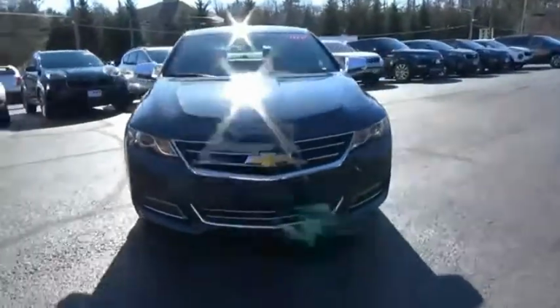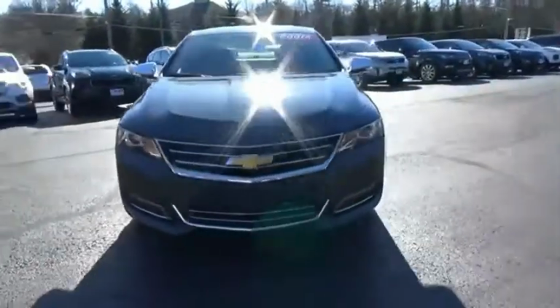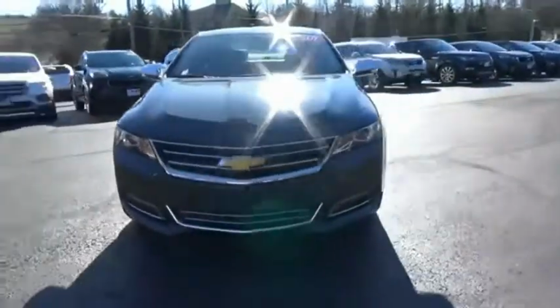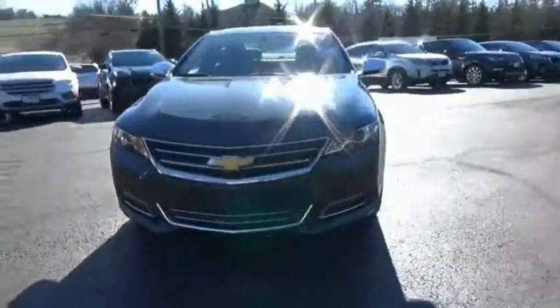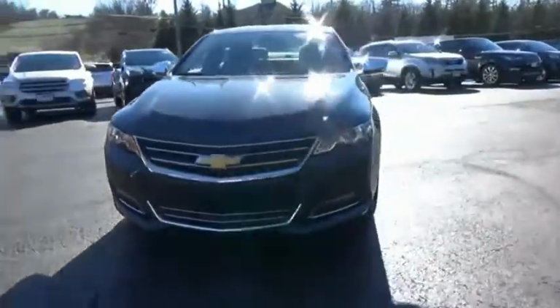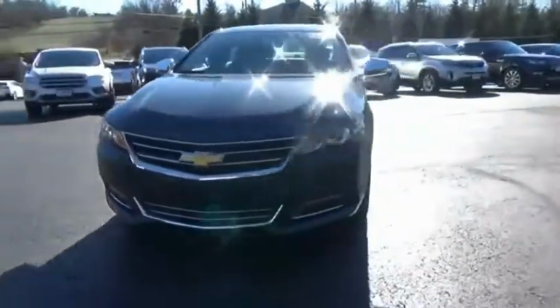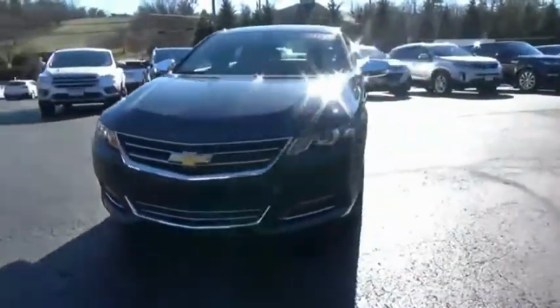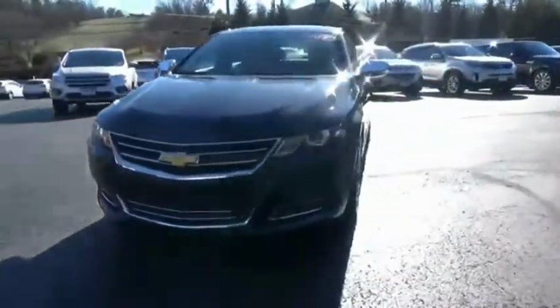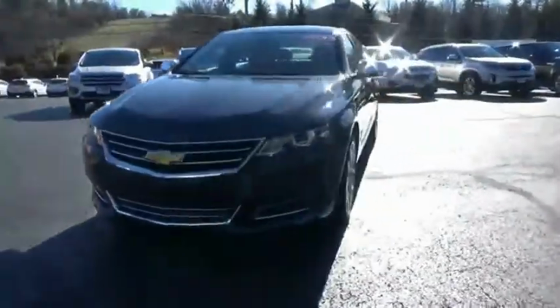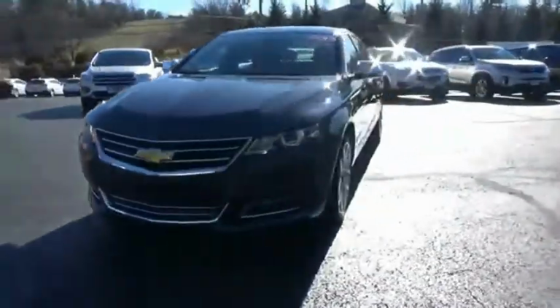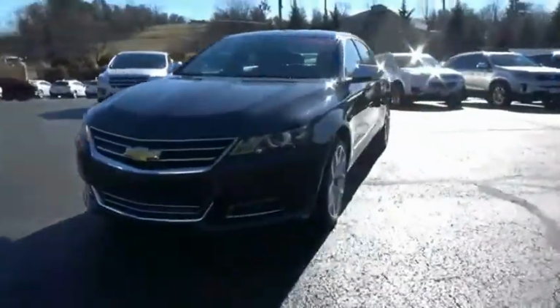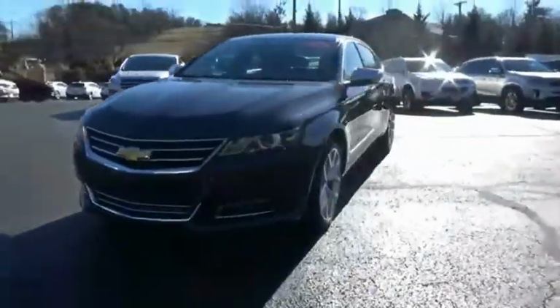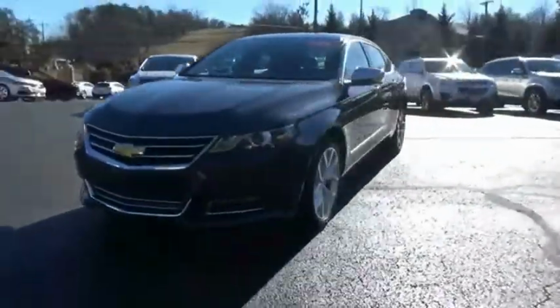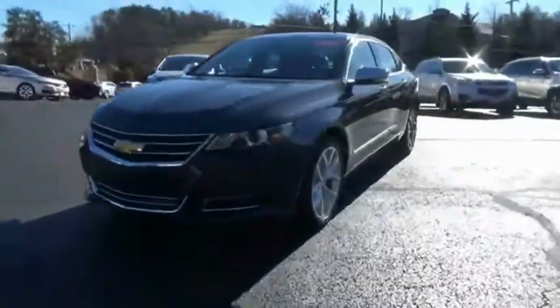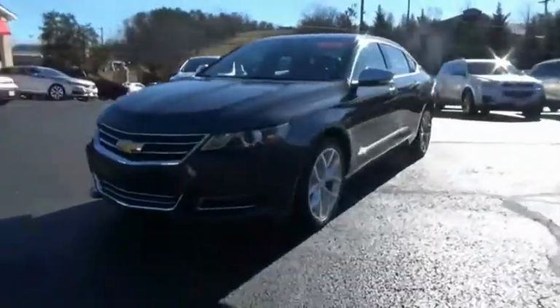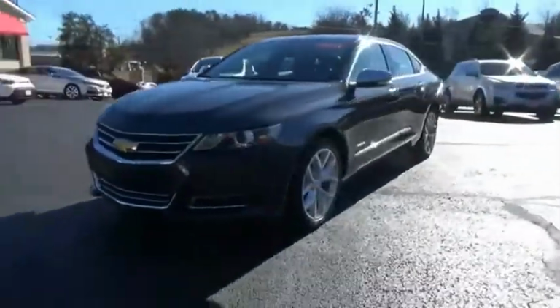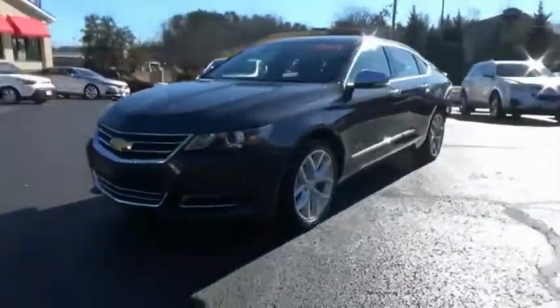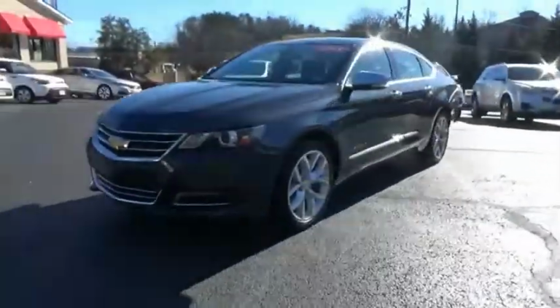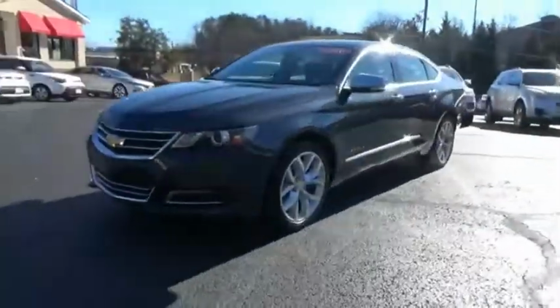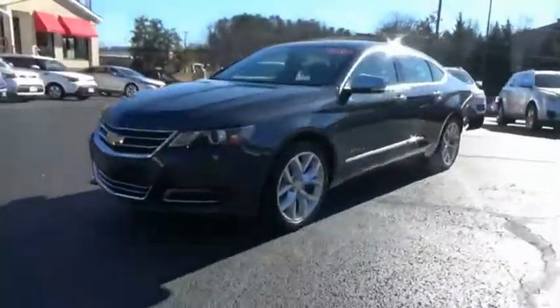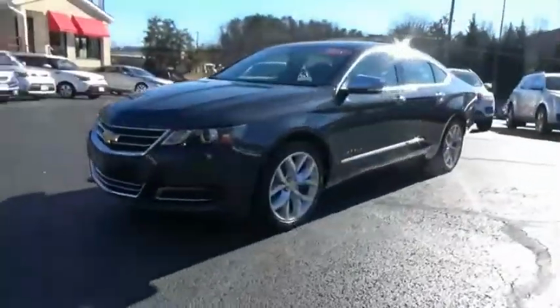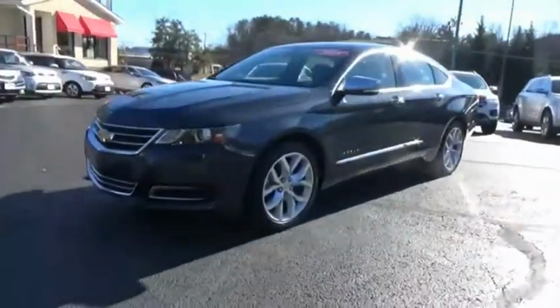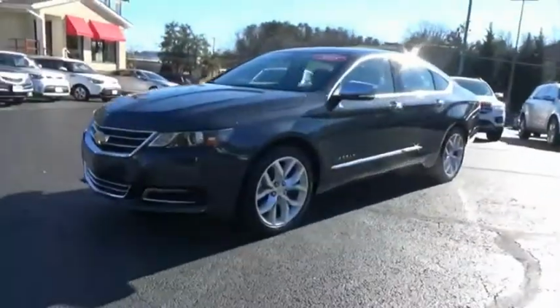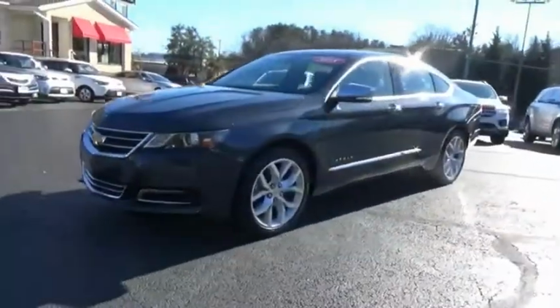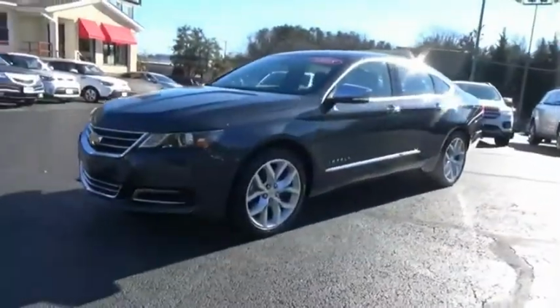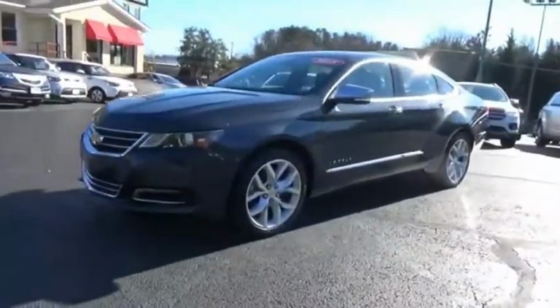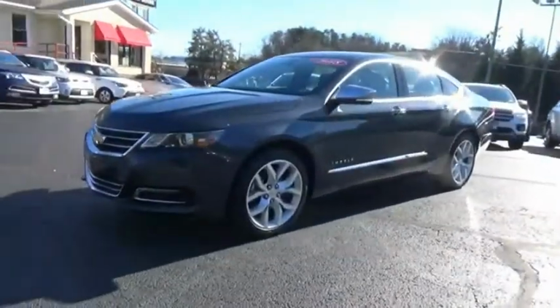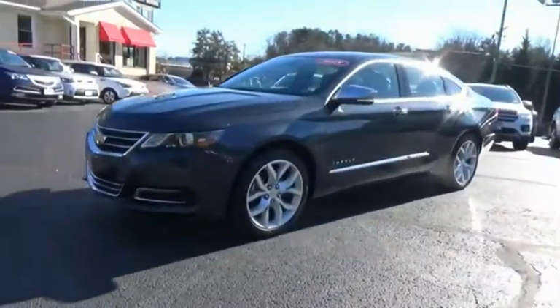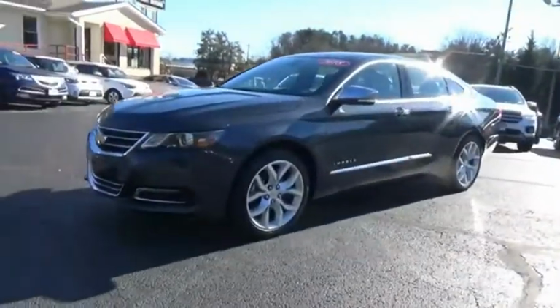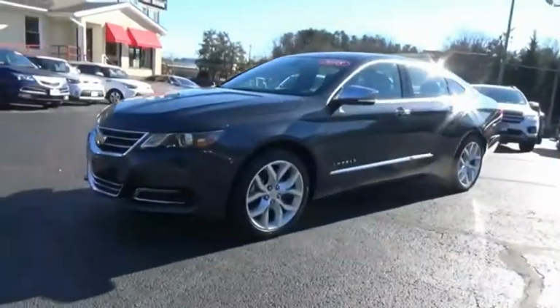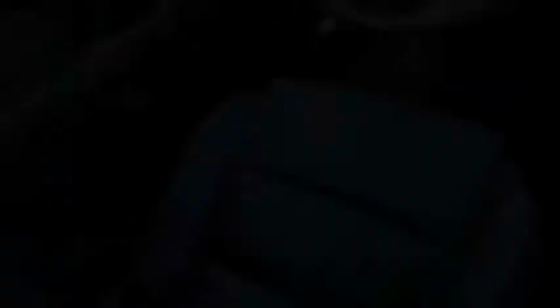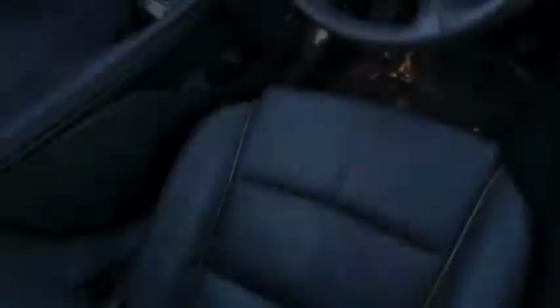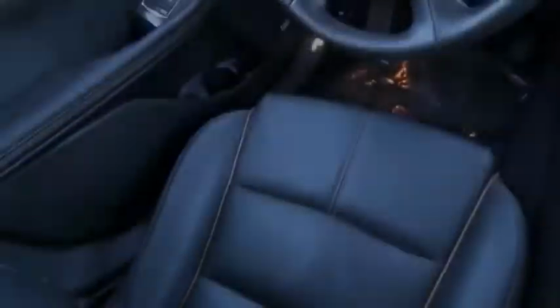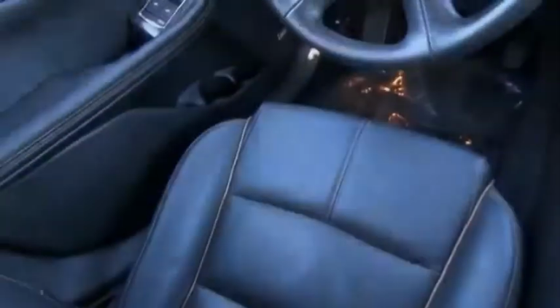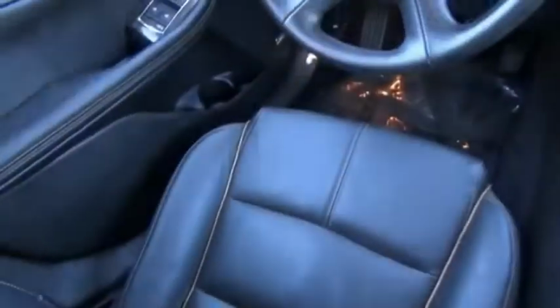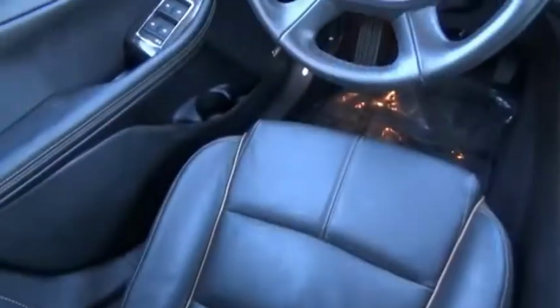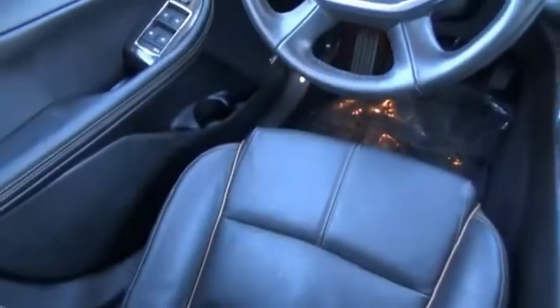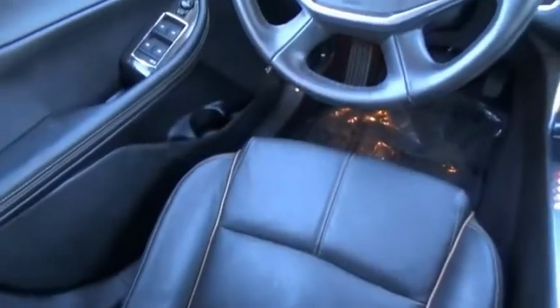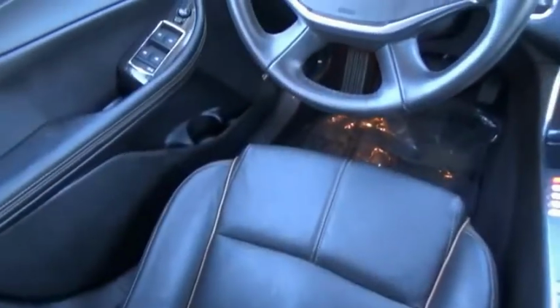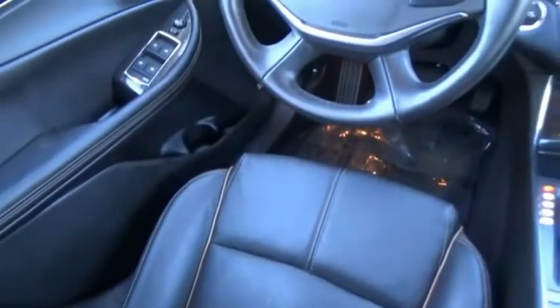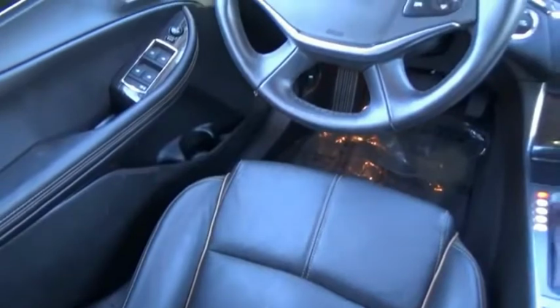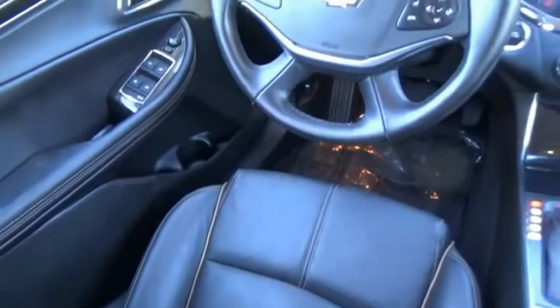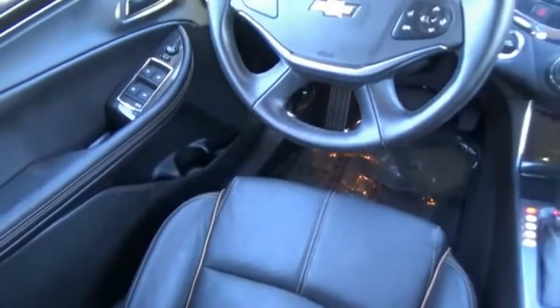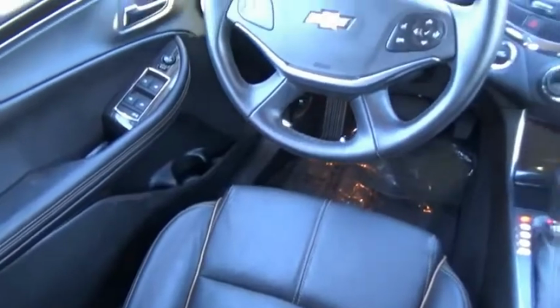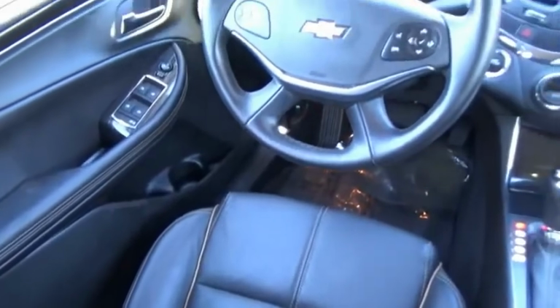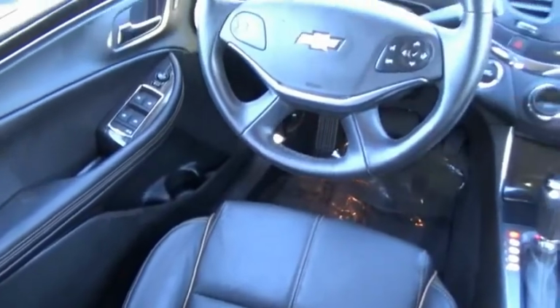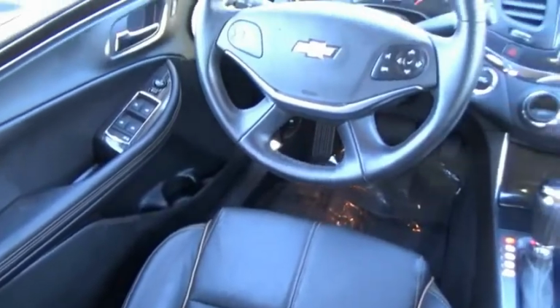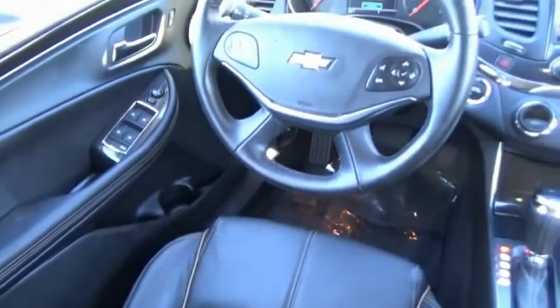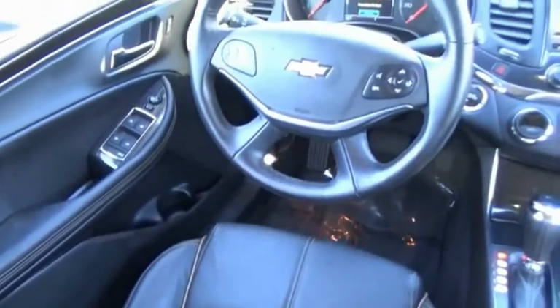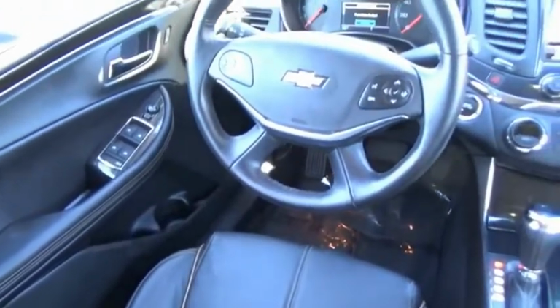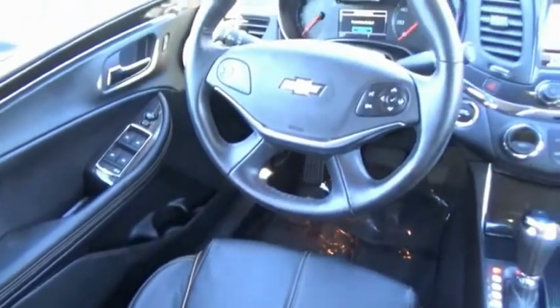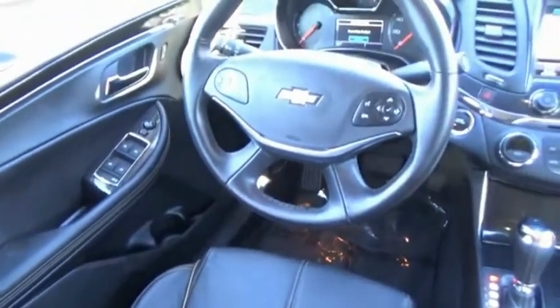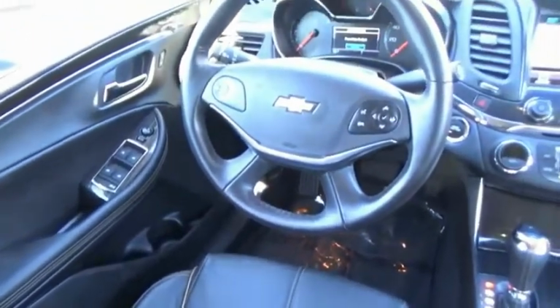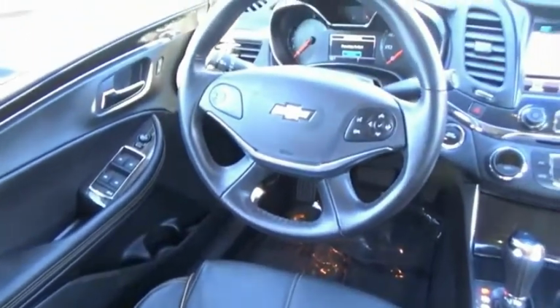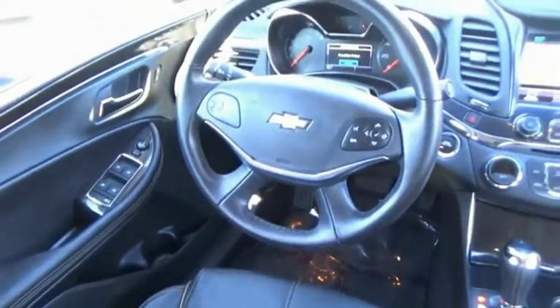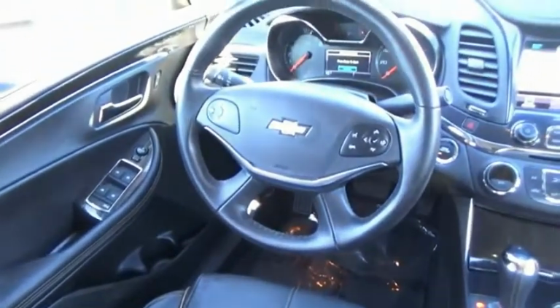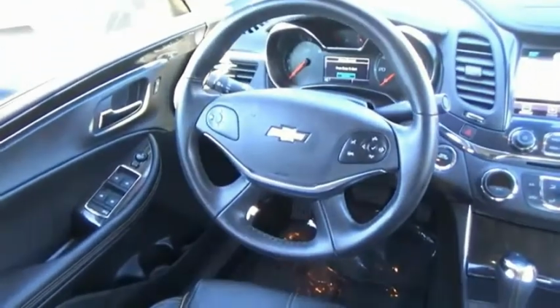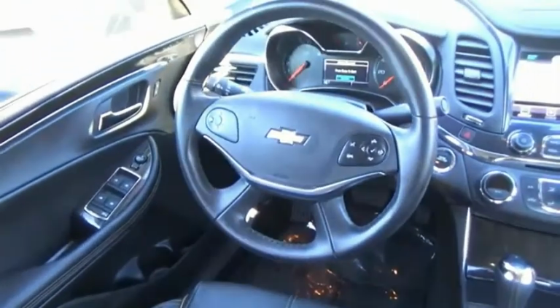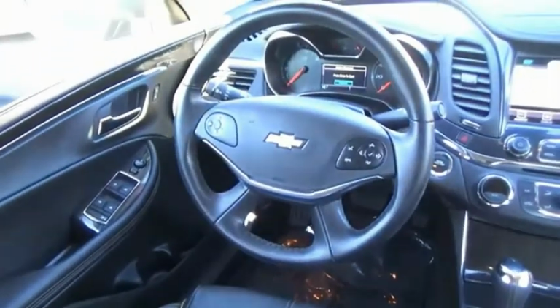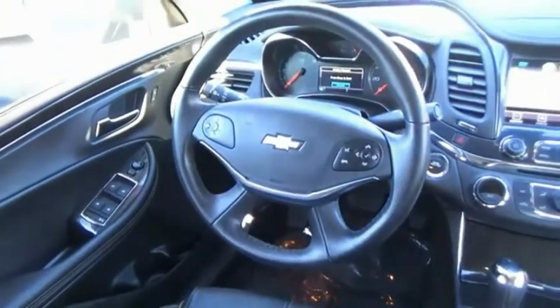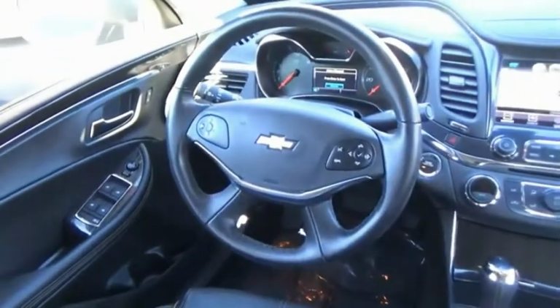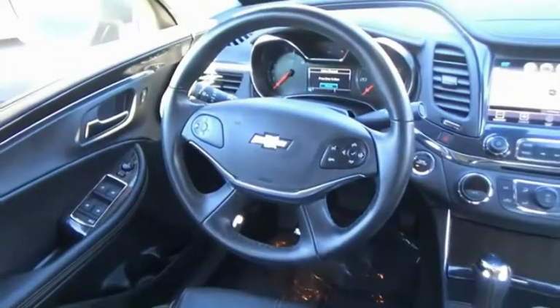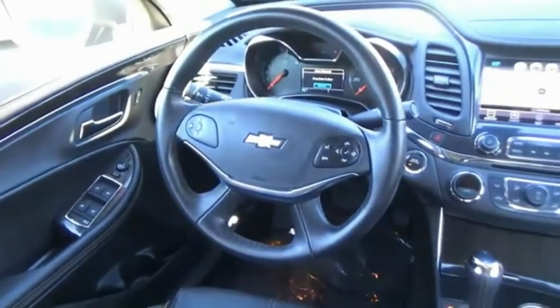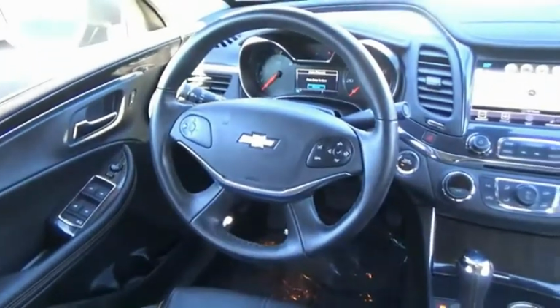Enough said. This isn't just a vehicle, it's an experience. So stop in for a test drive today.